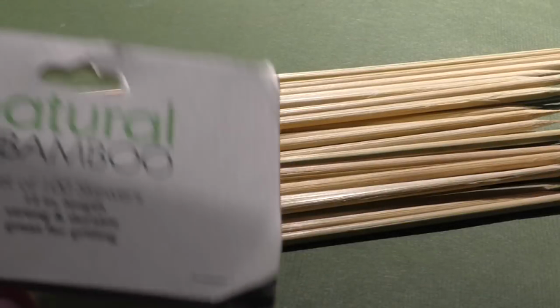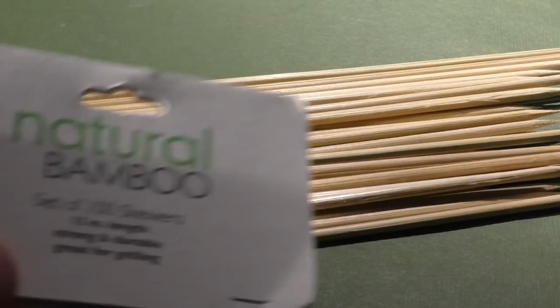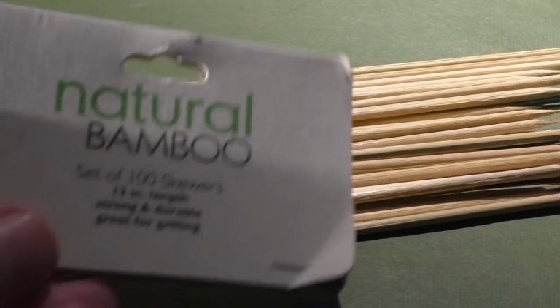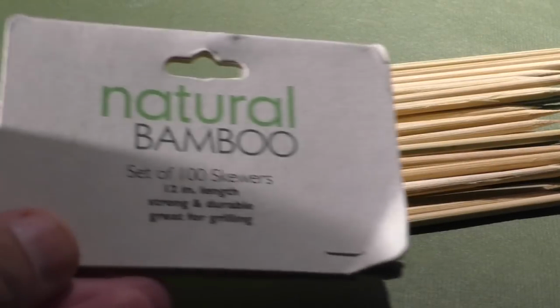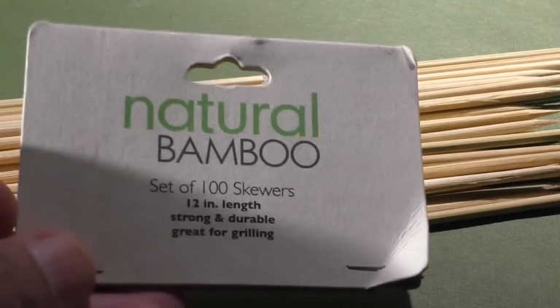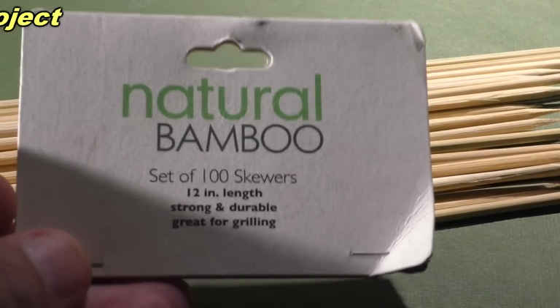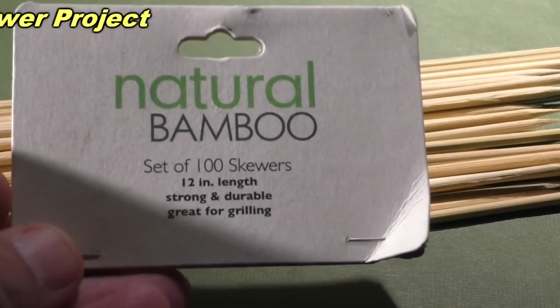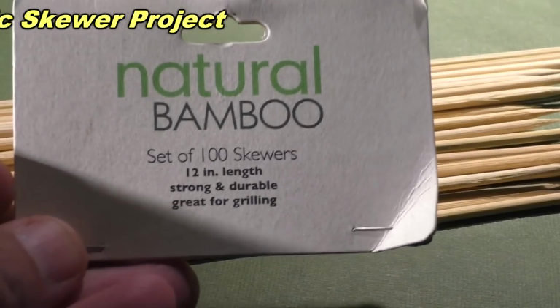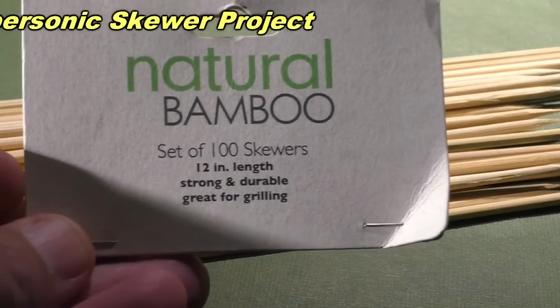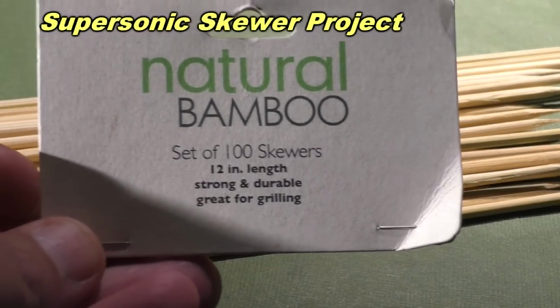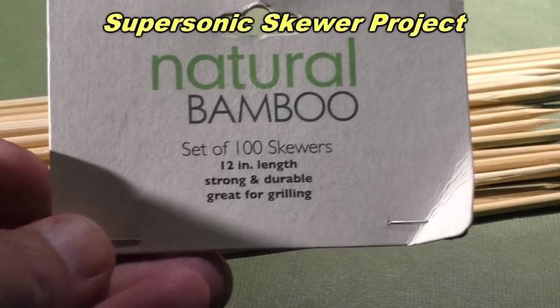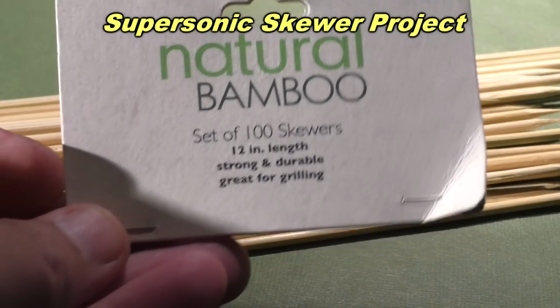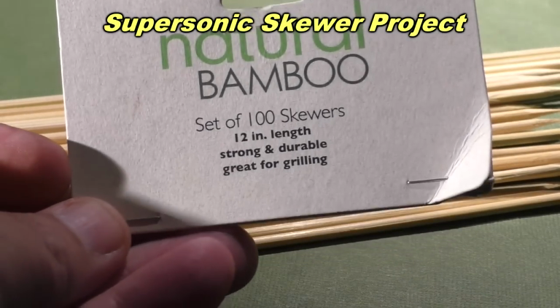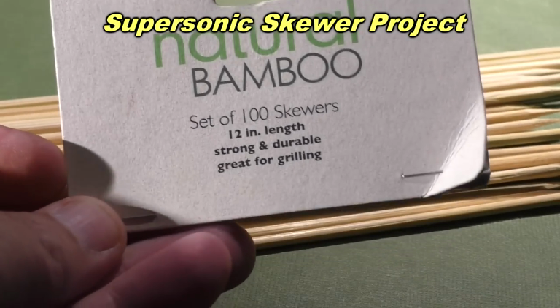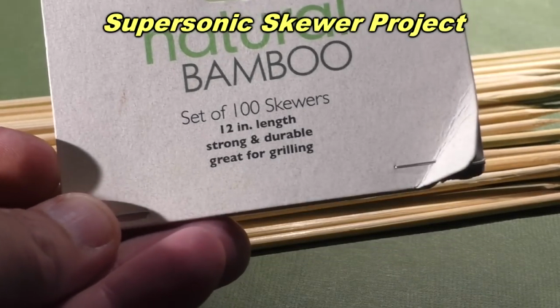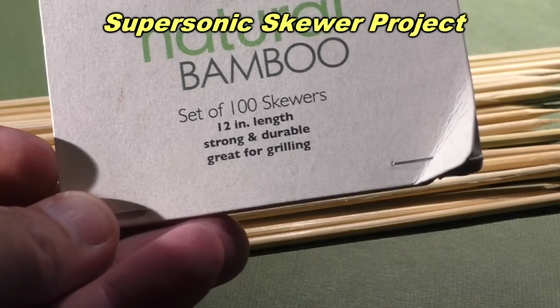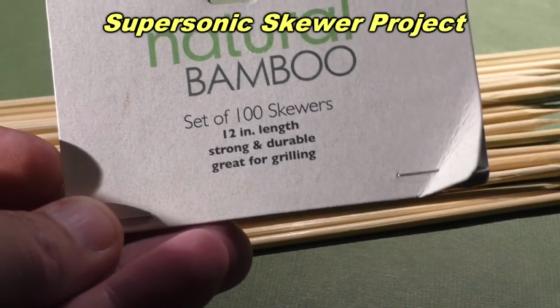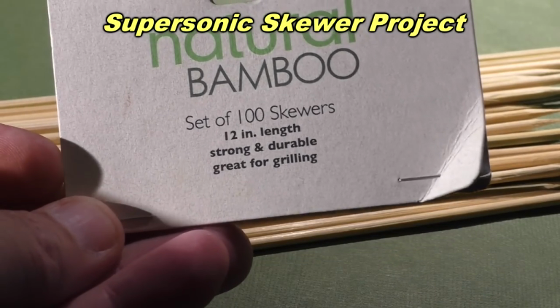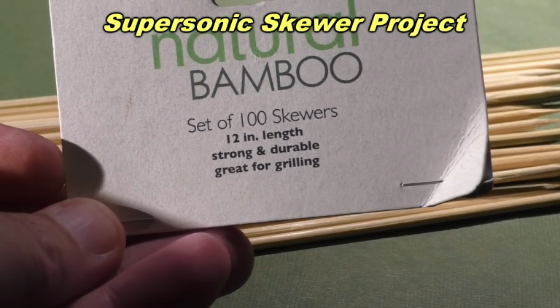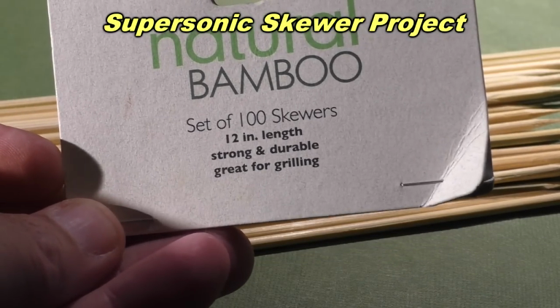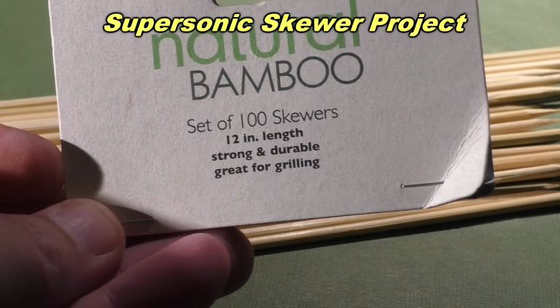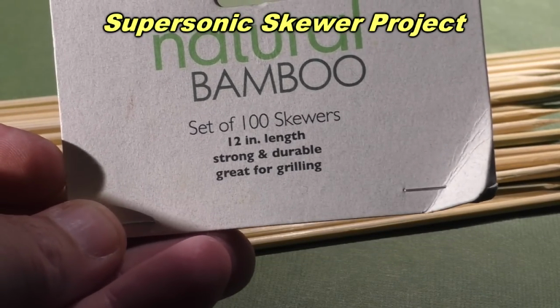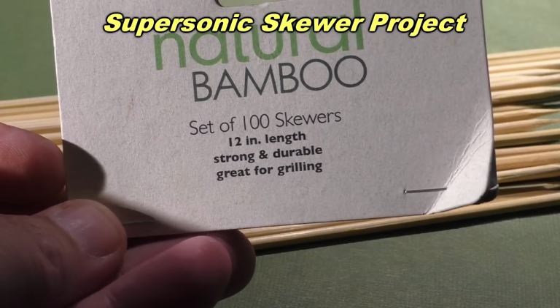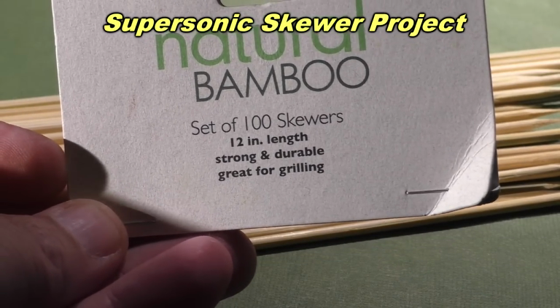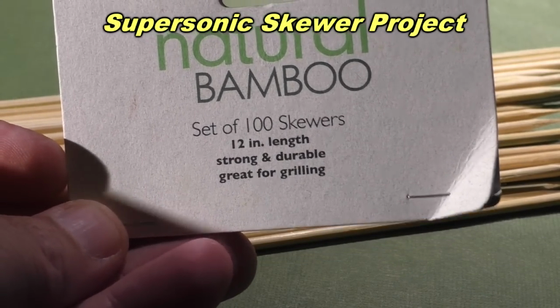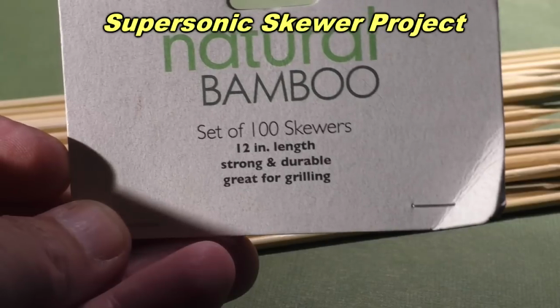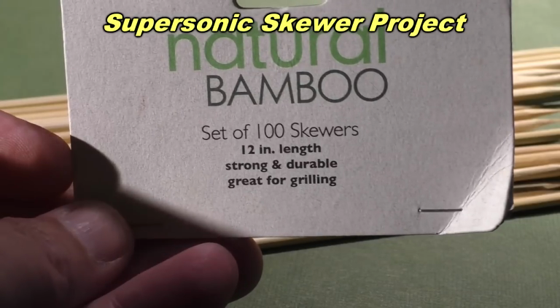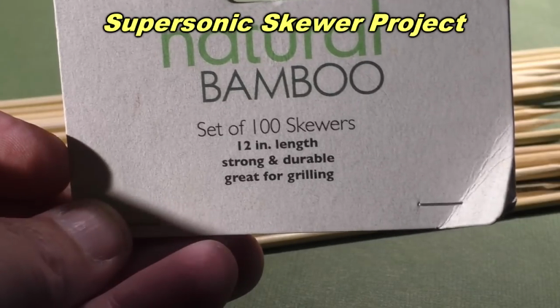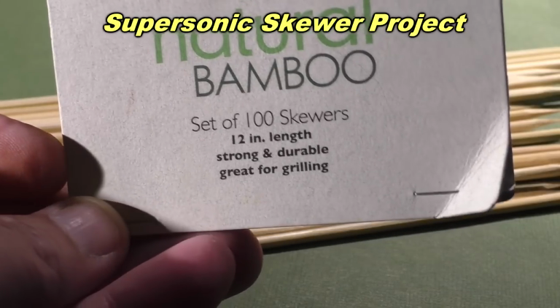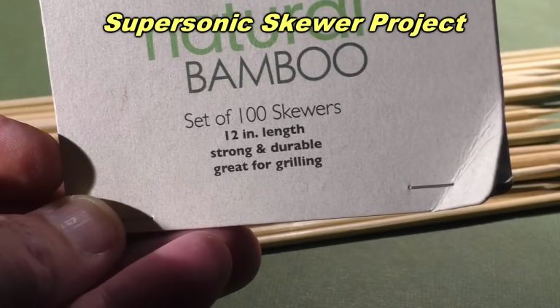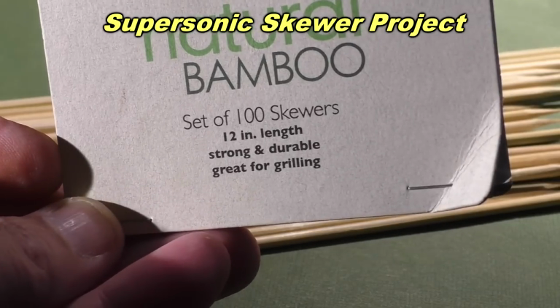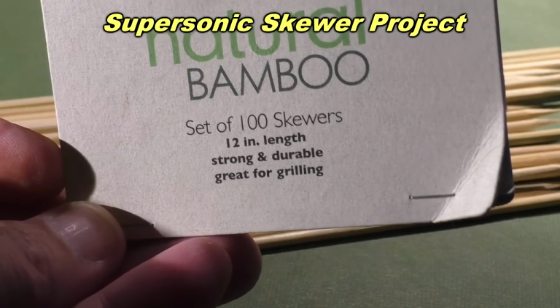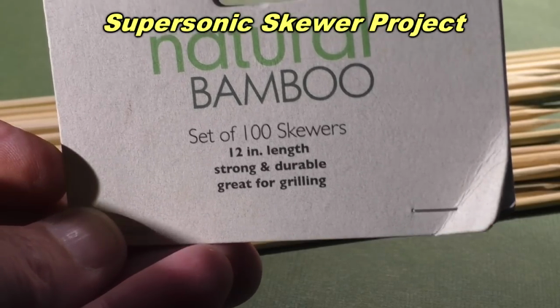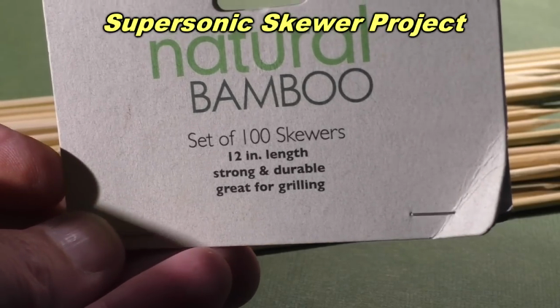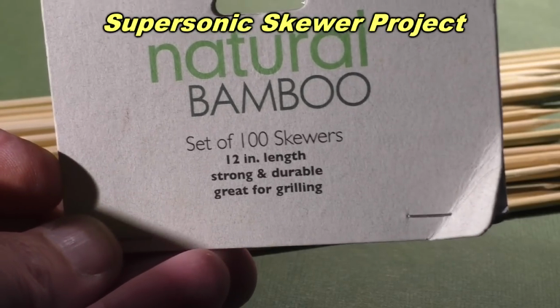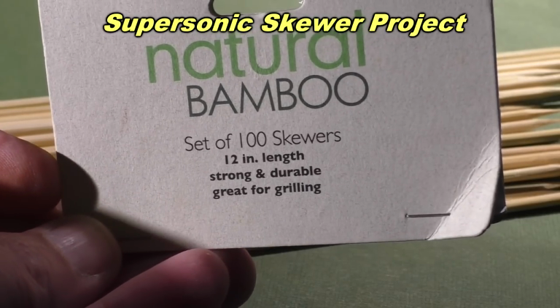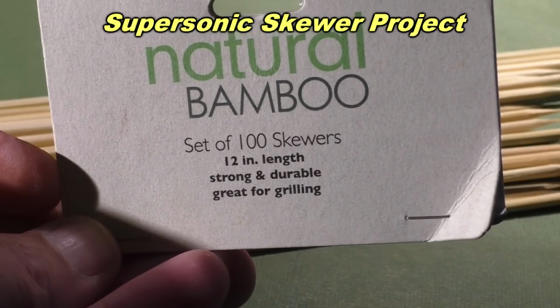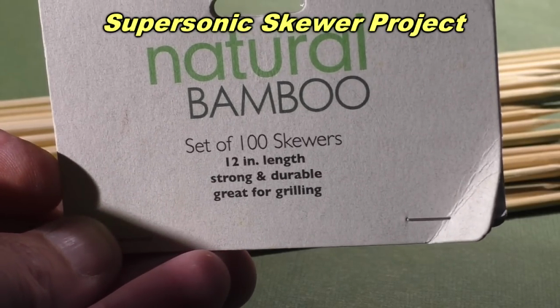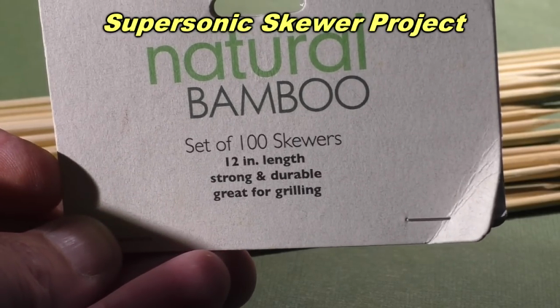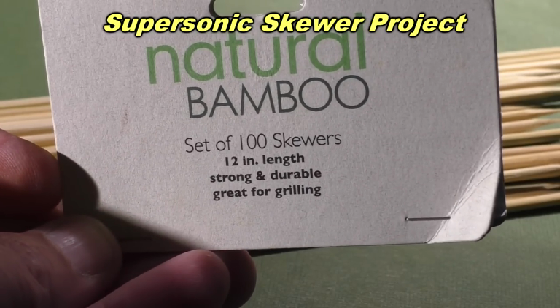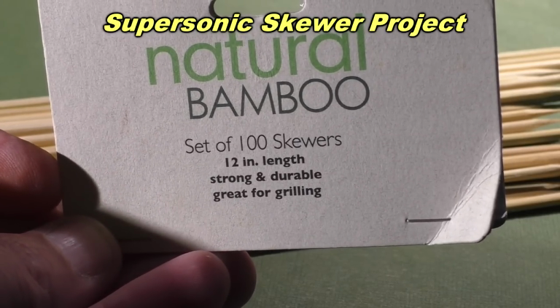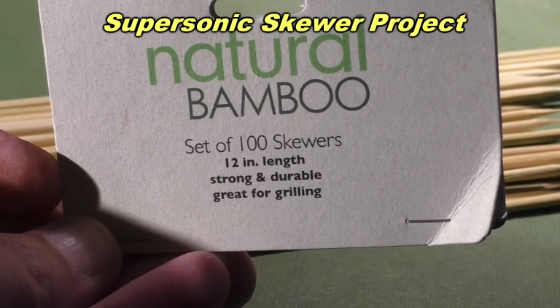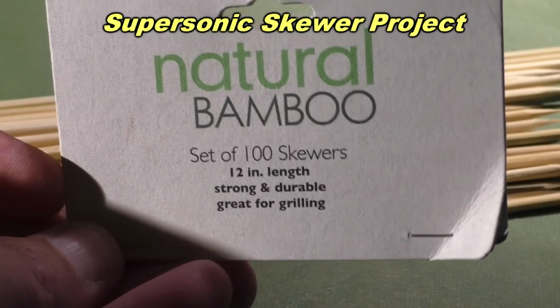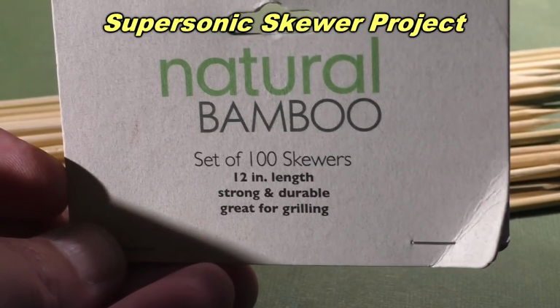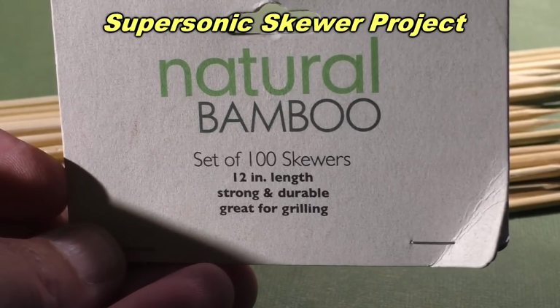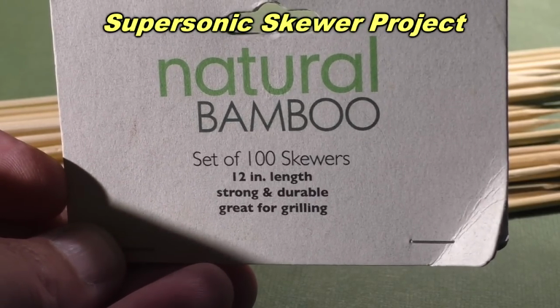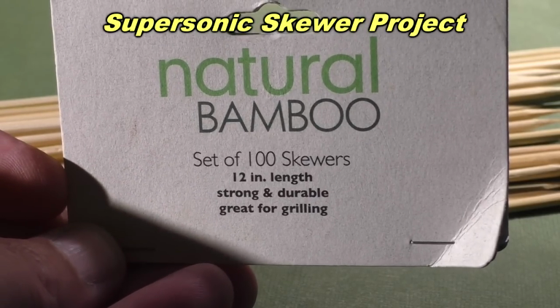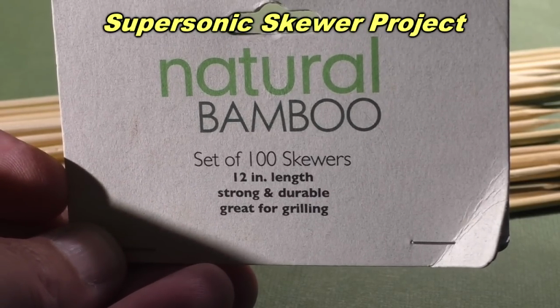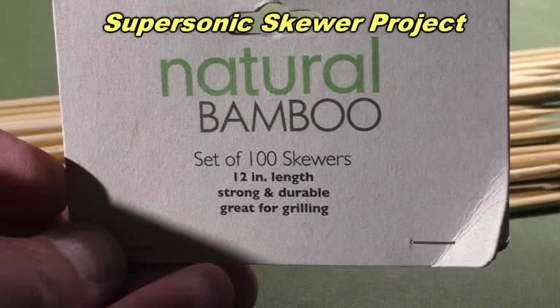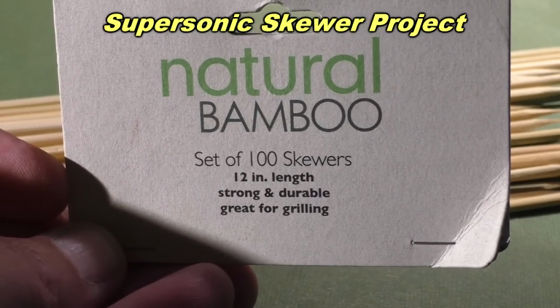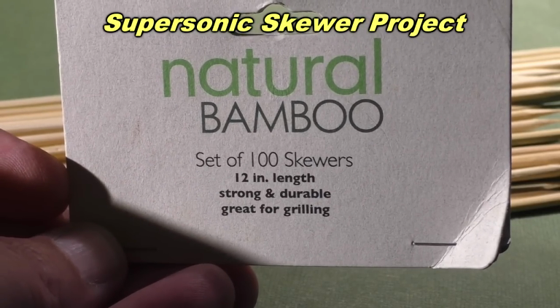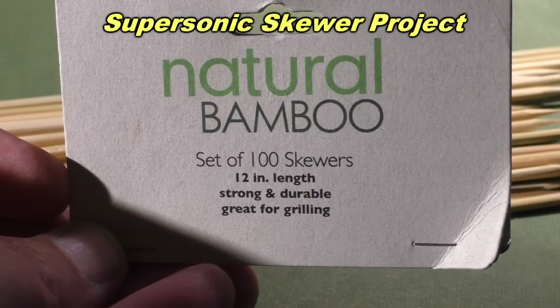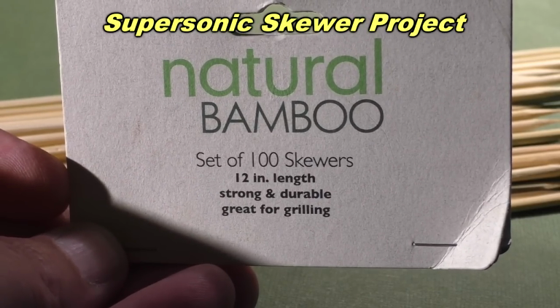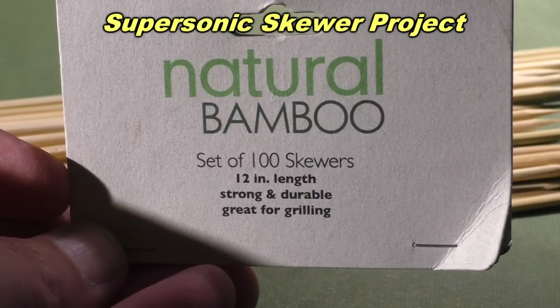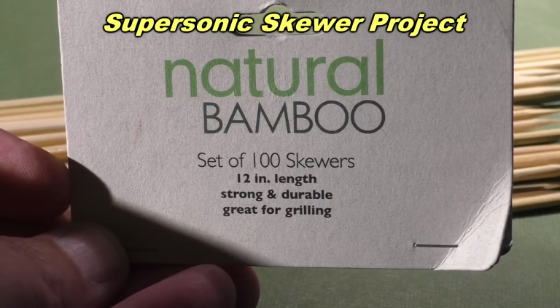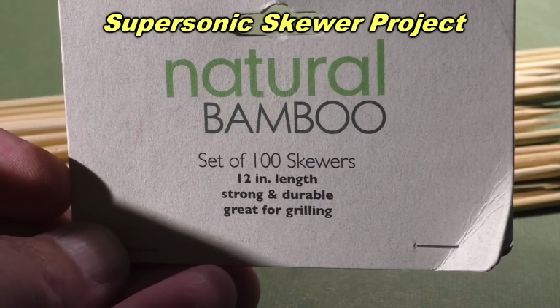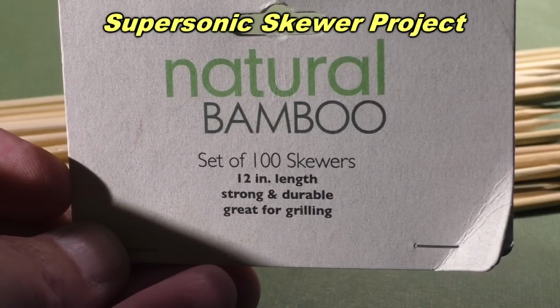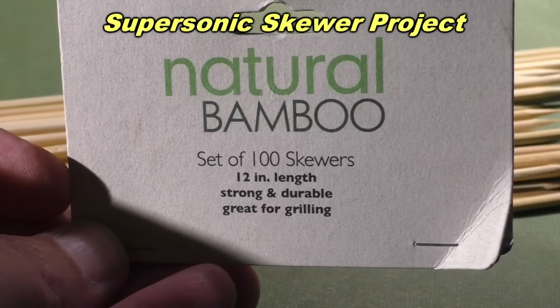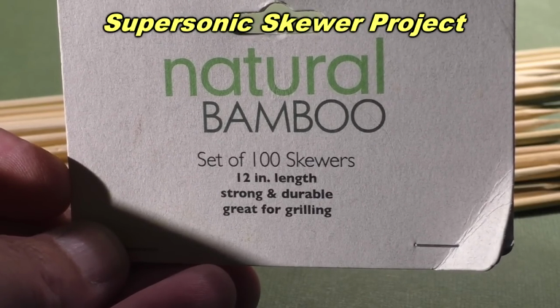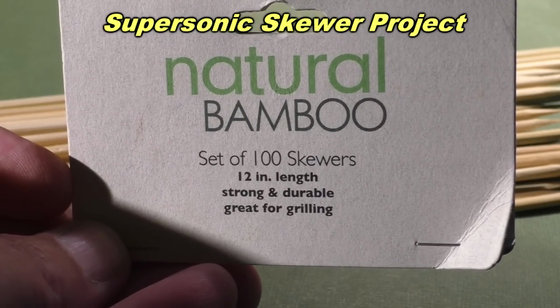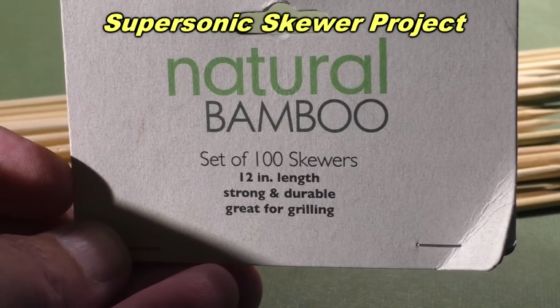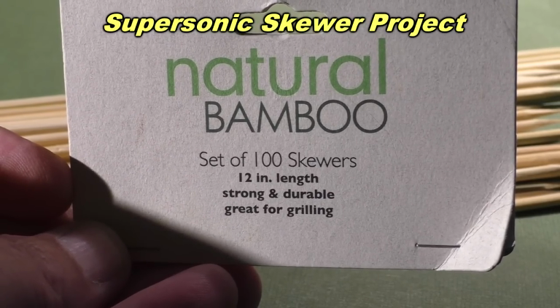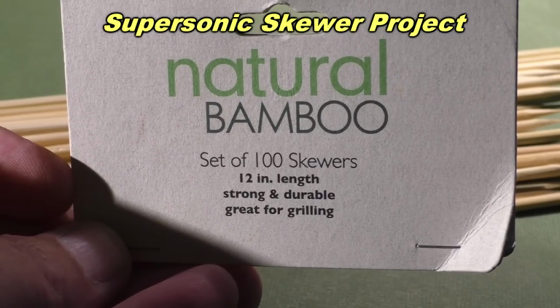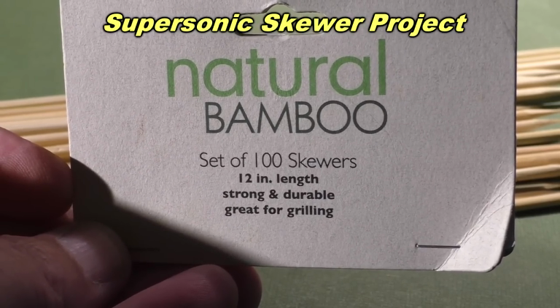Today we're going to find out if it's even possible to propel ordinary bamboo skewers at supersonic speeds.